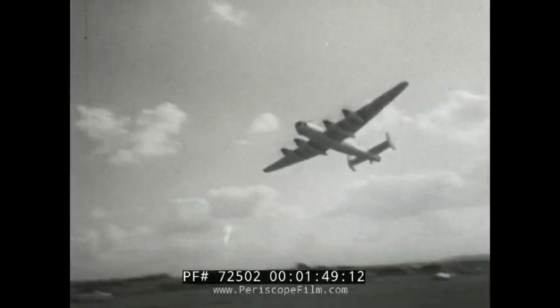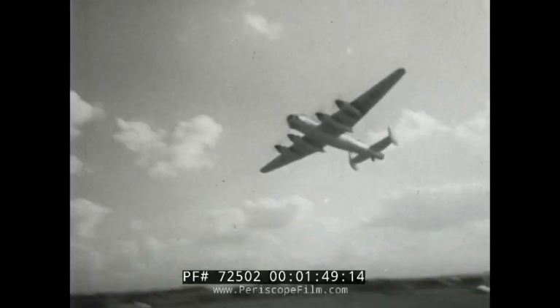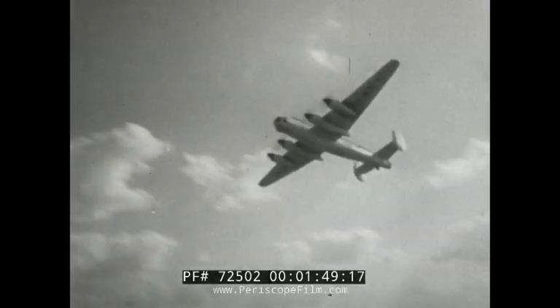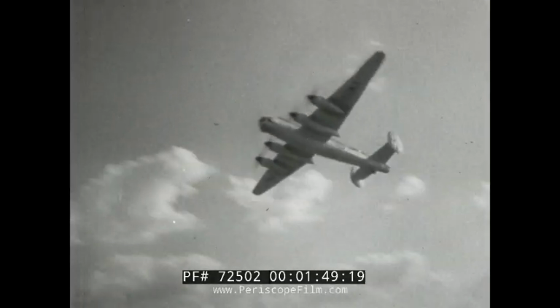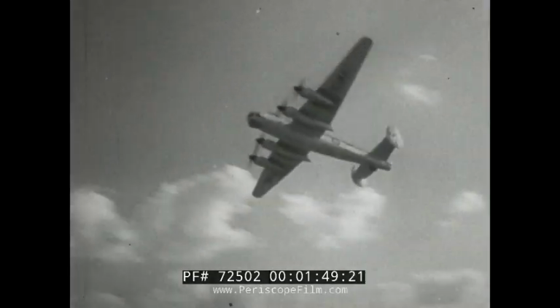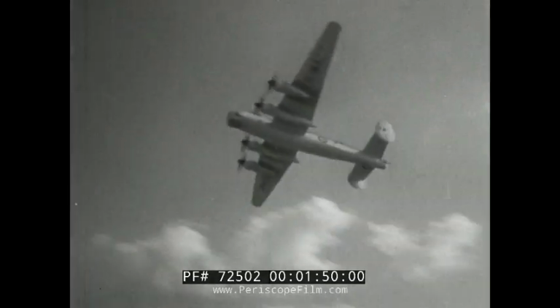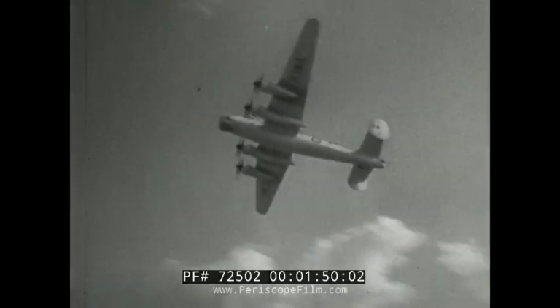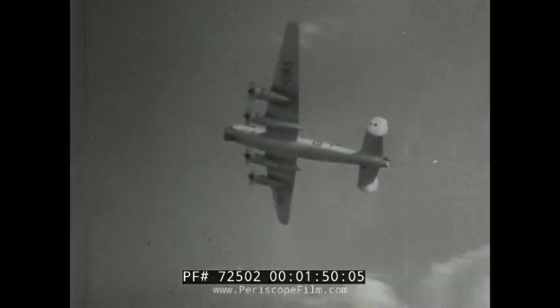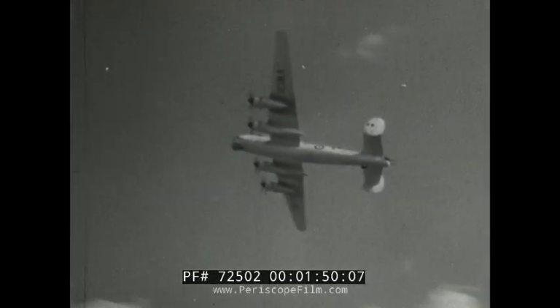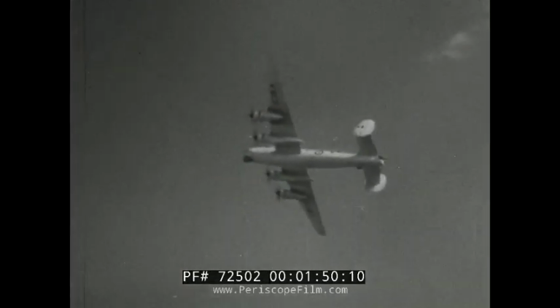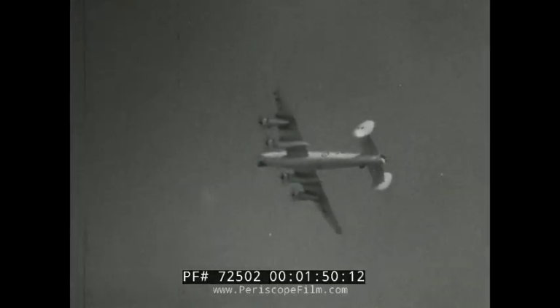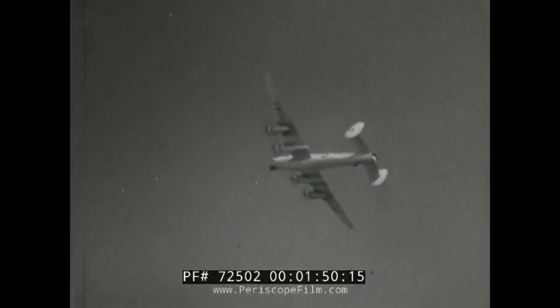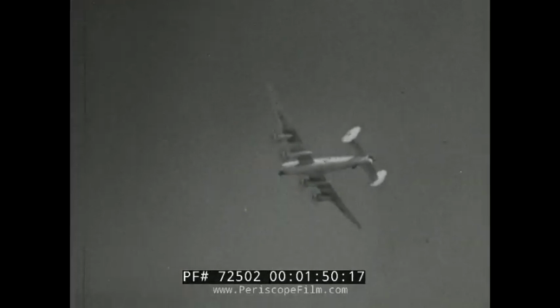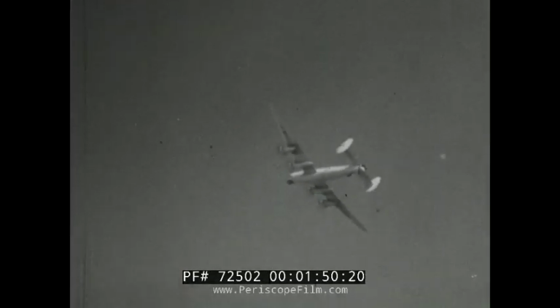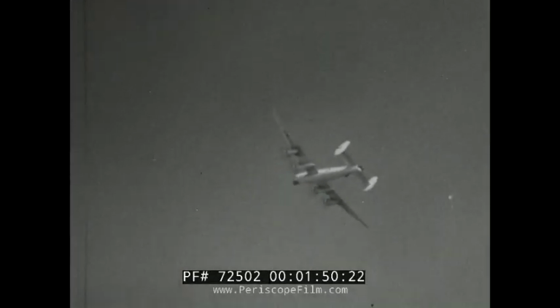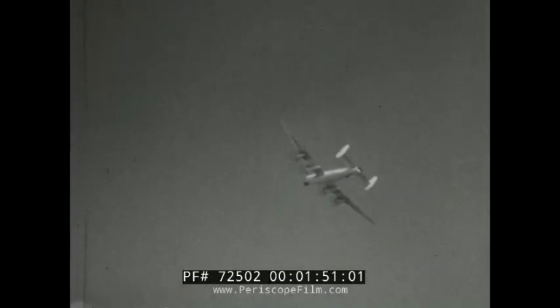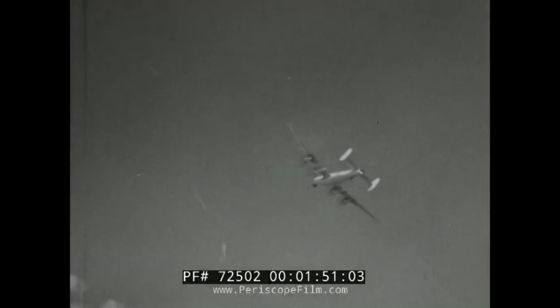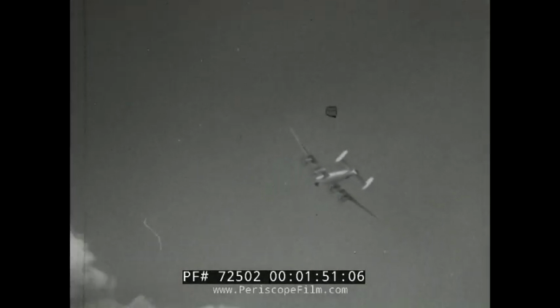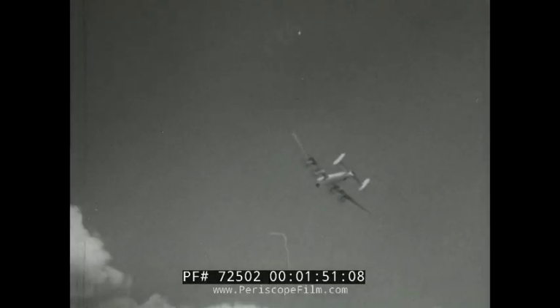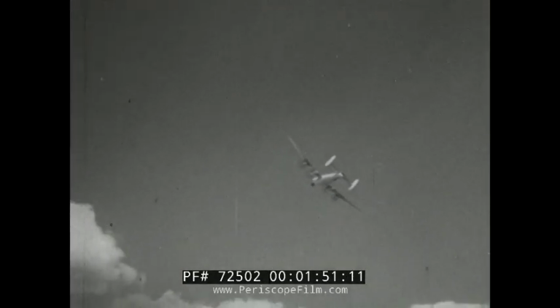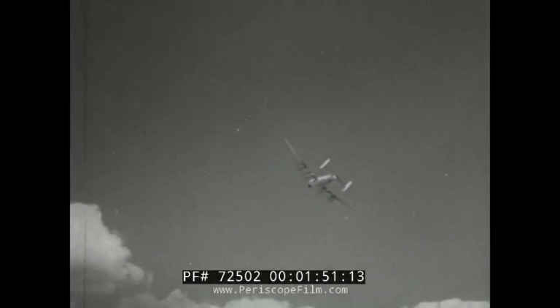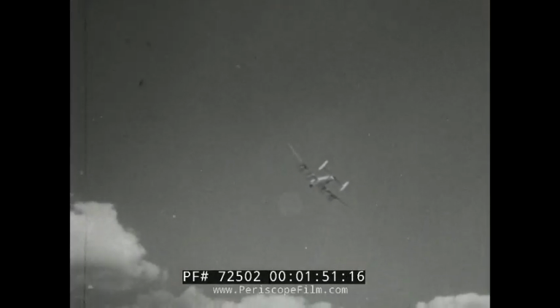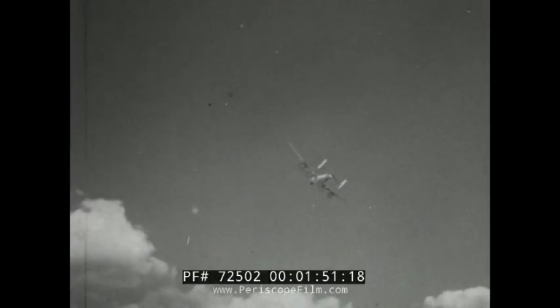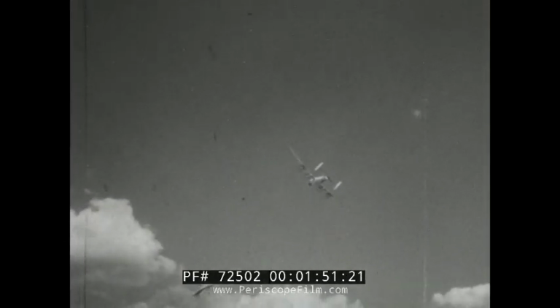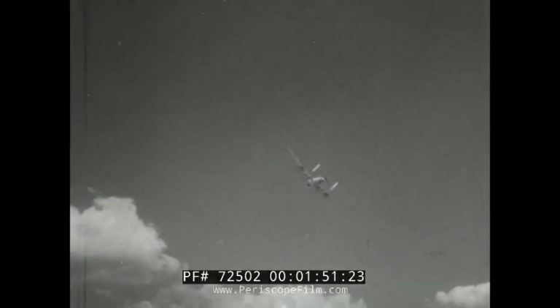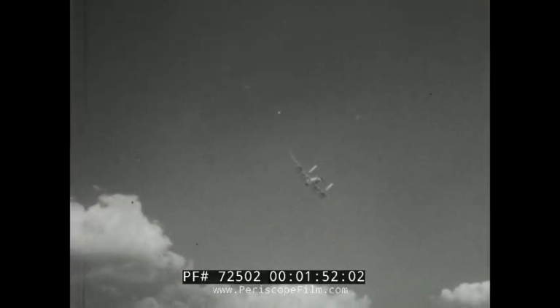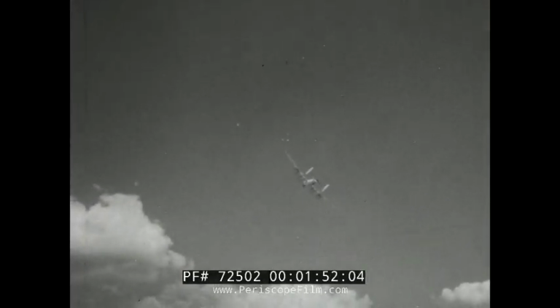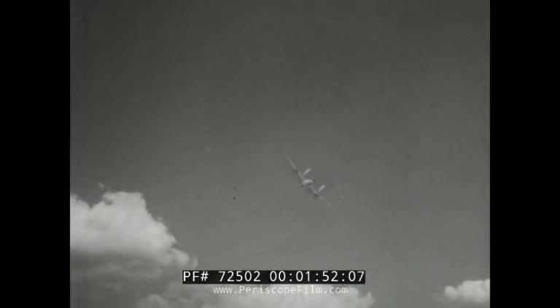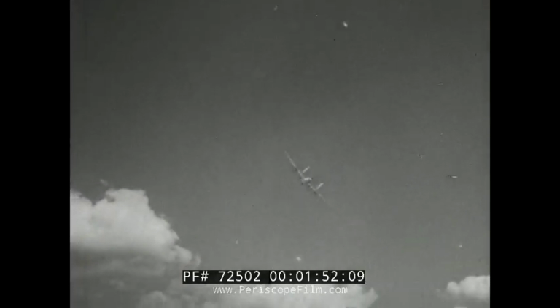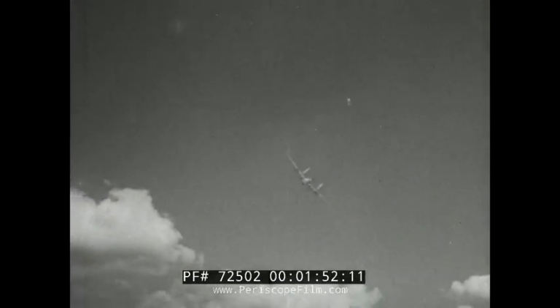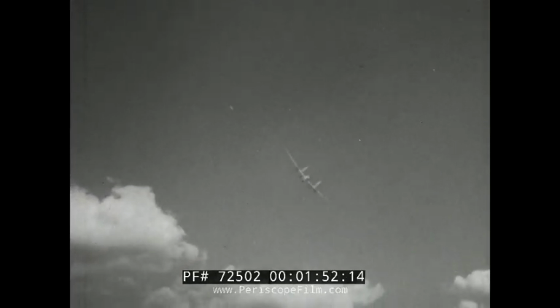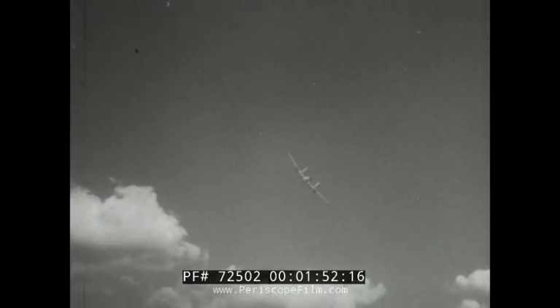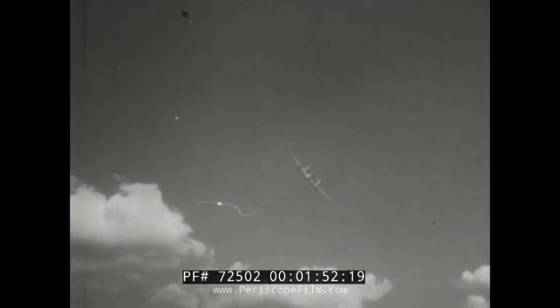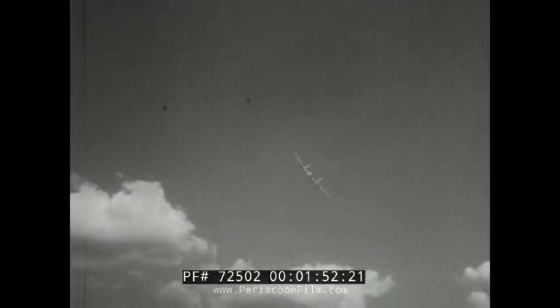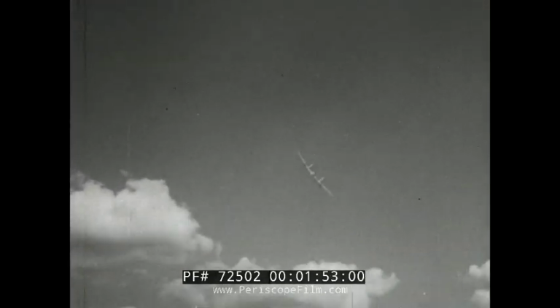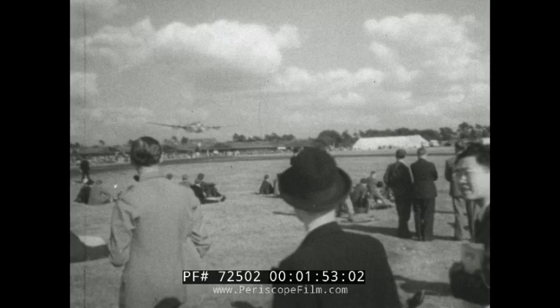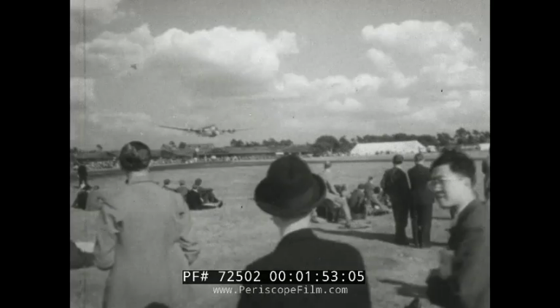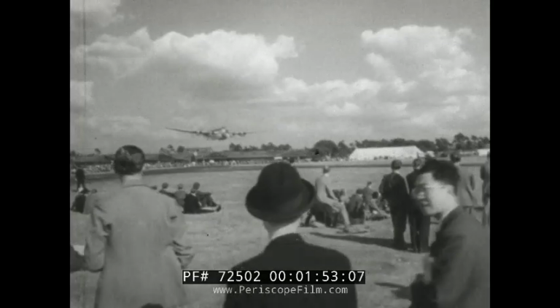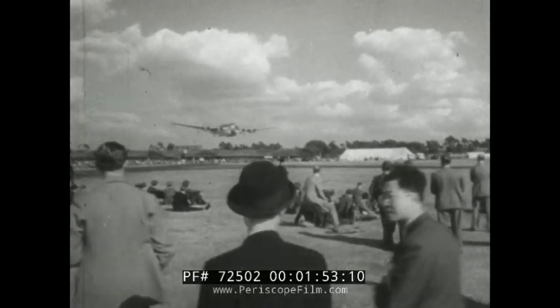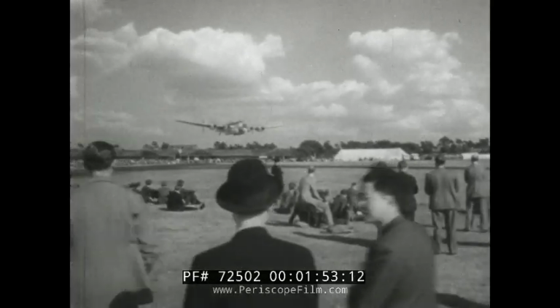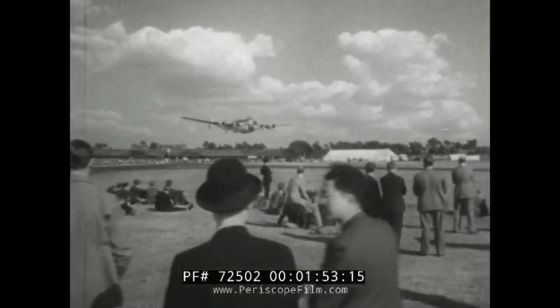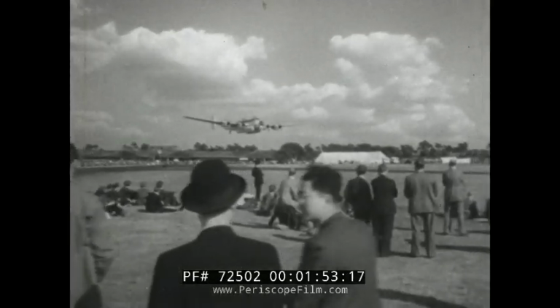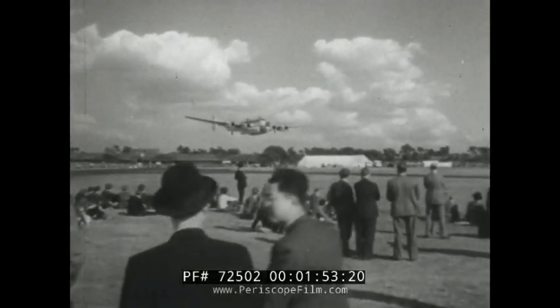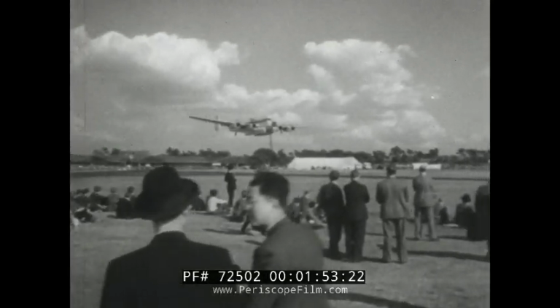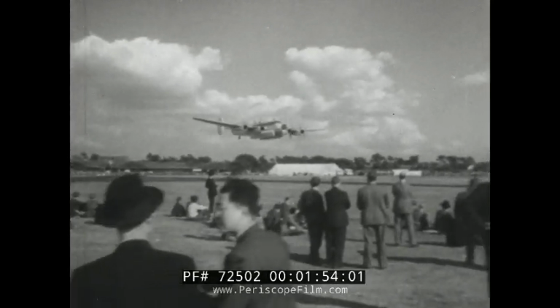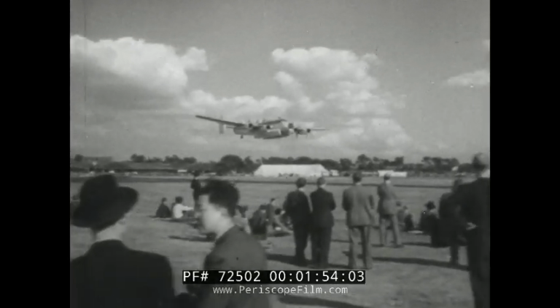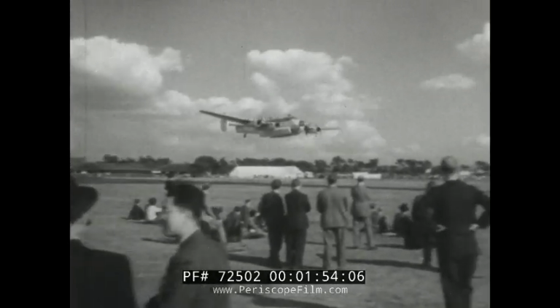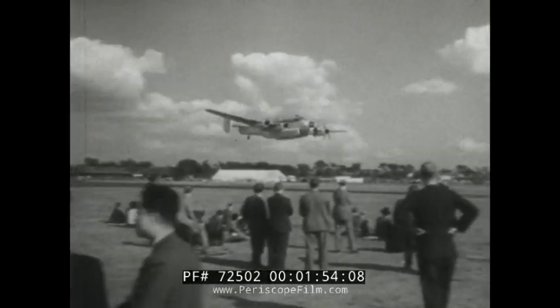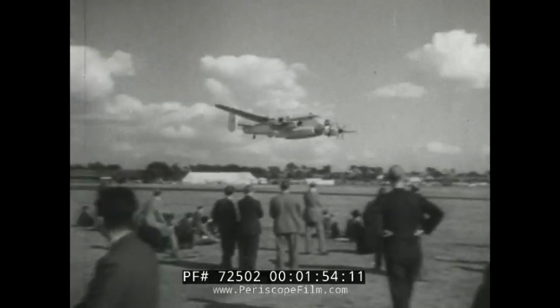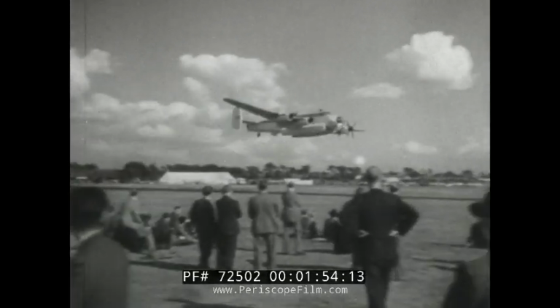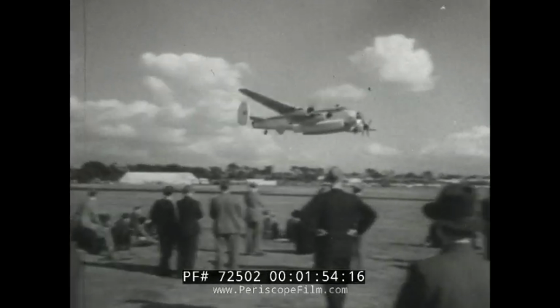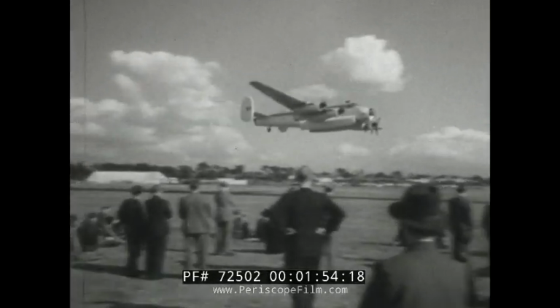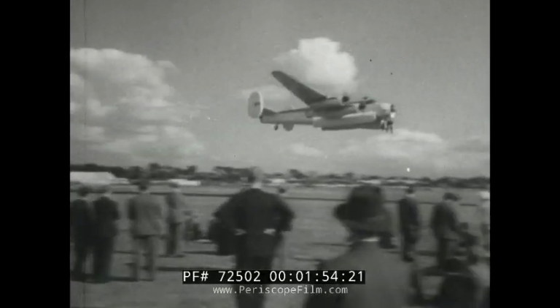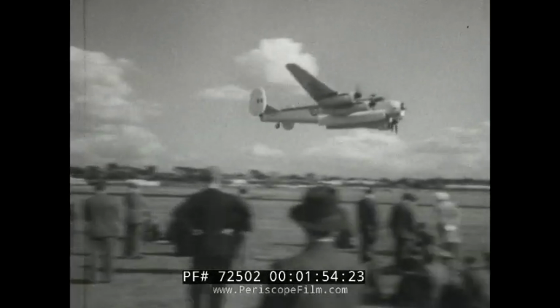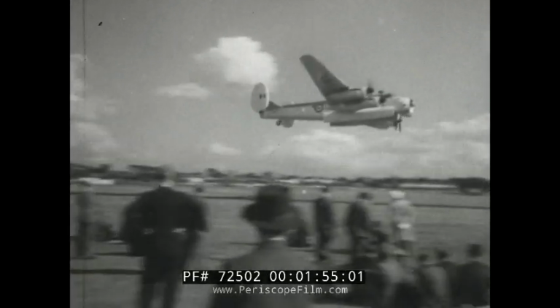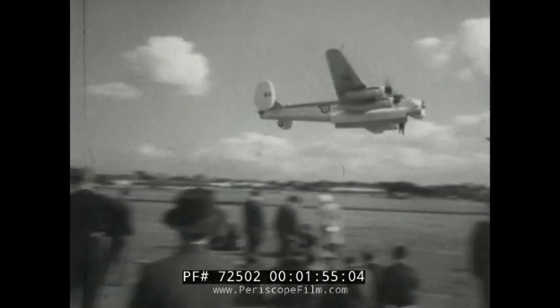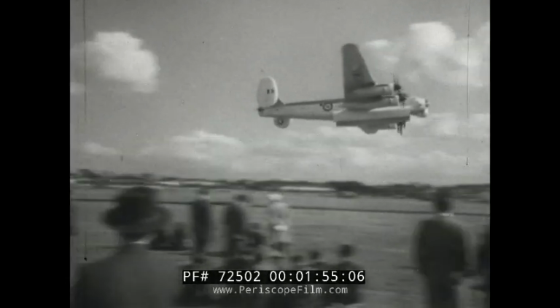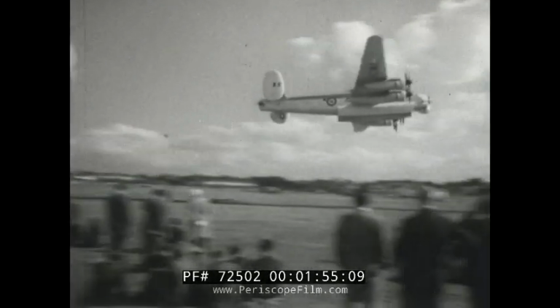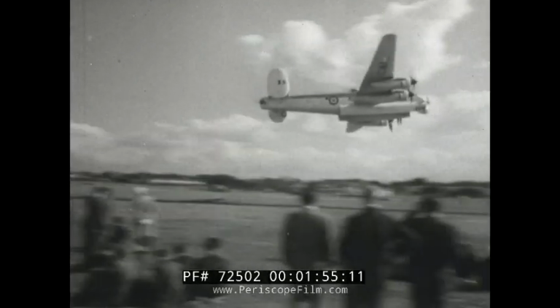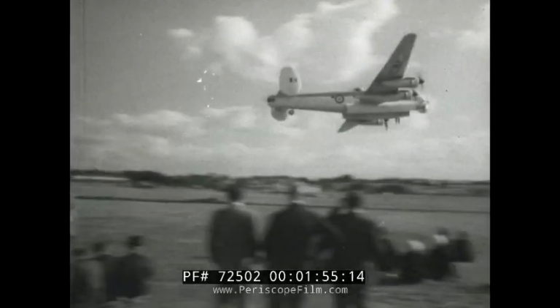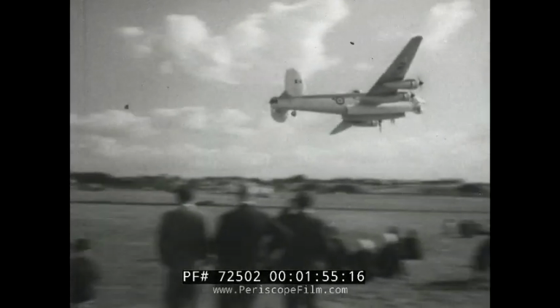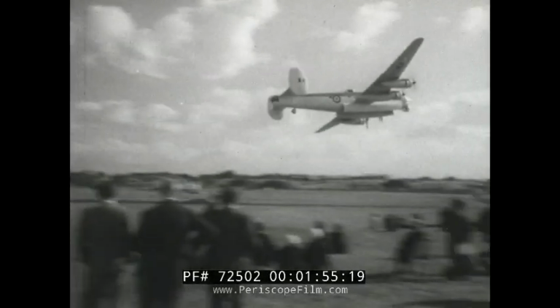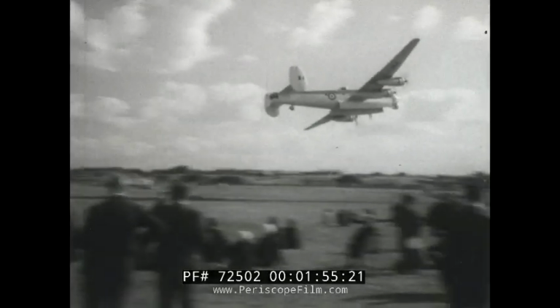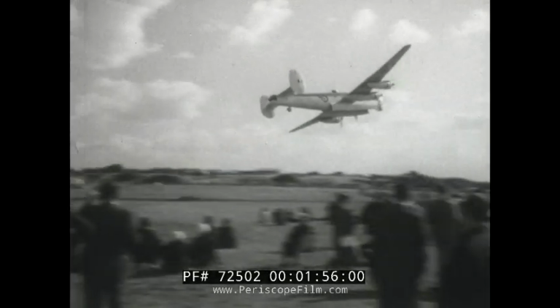Then there was the Avro Shackleton, the largest military aircraft in the show — a long range maritime reconnaissance bomber.